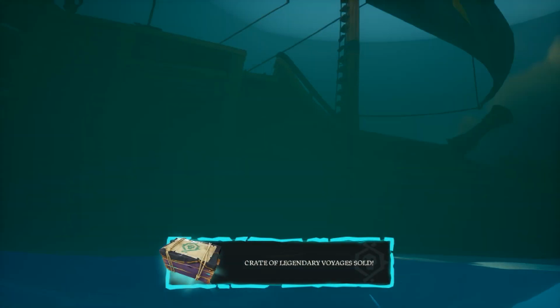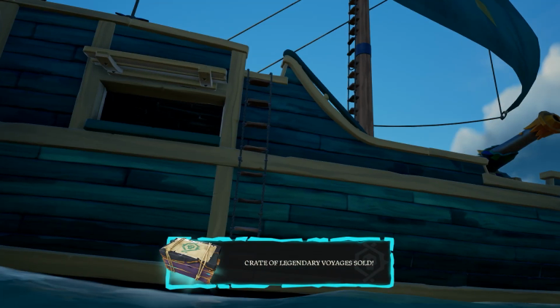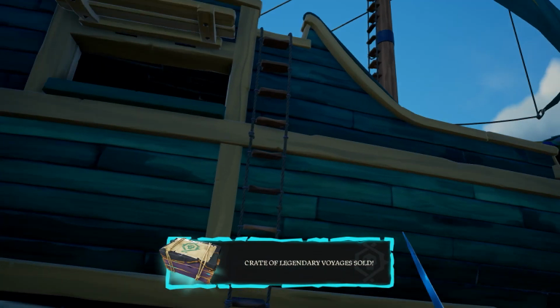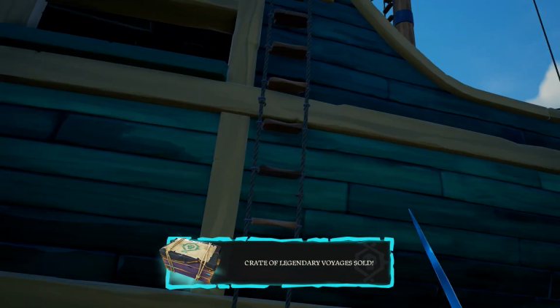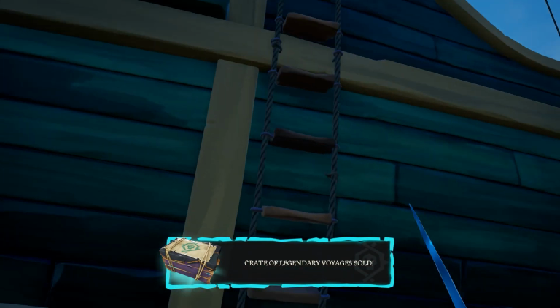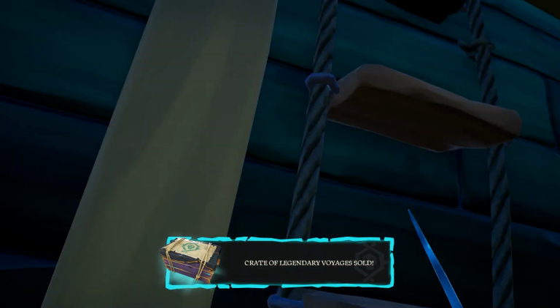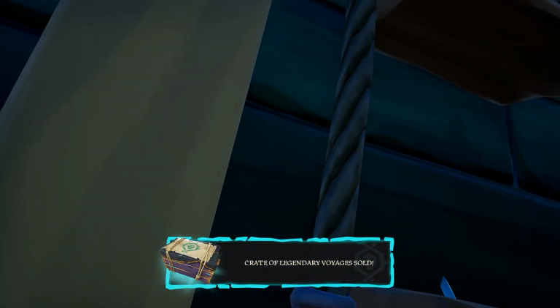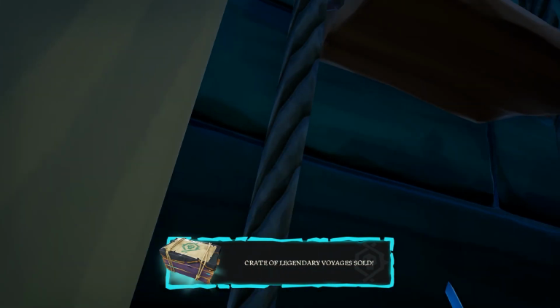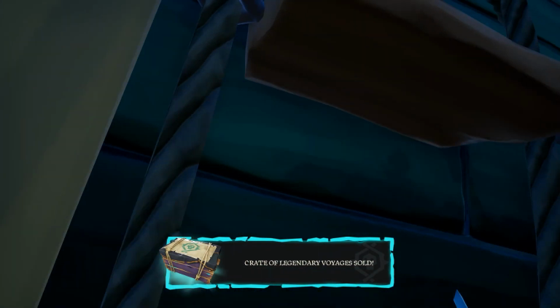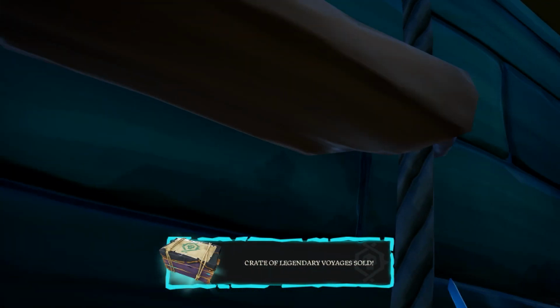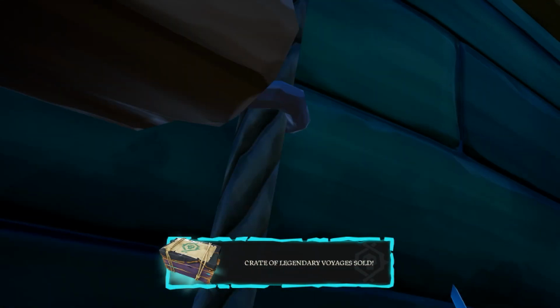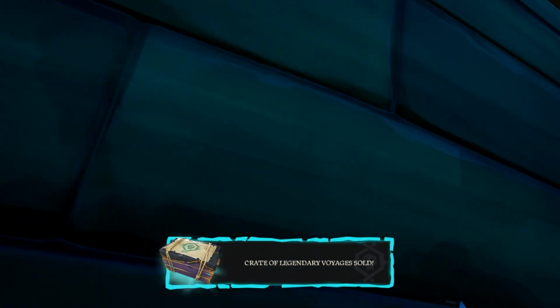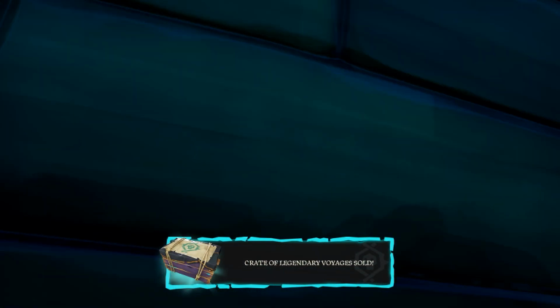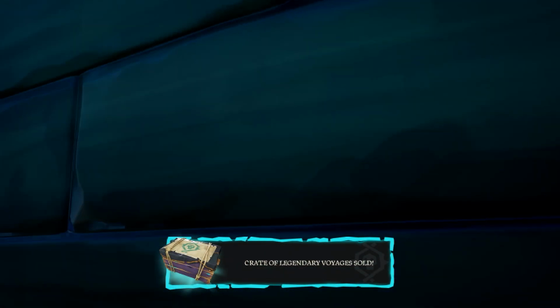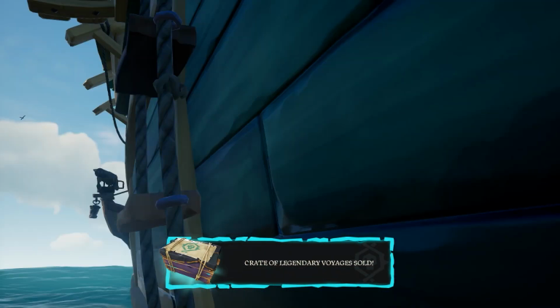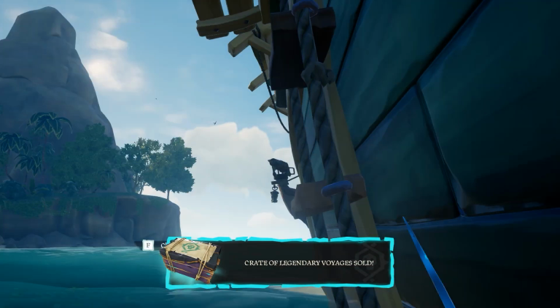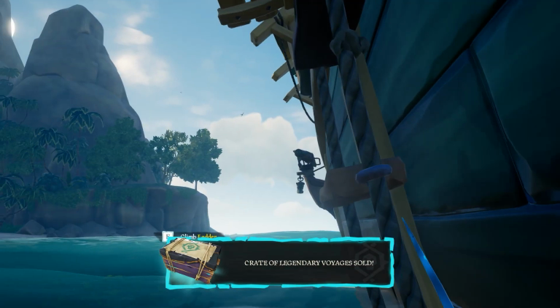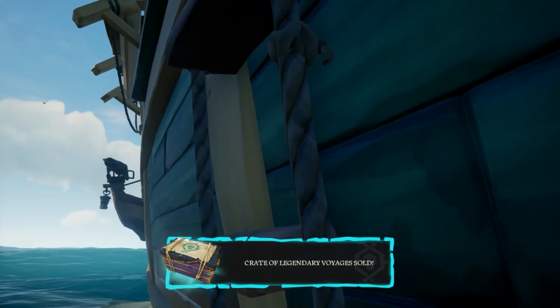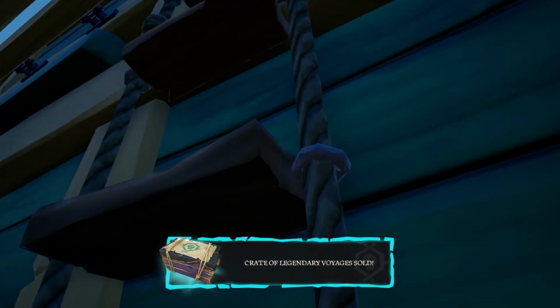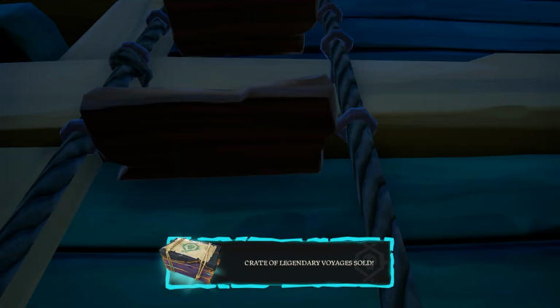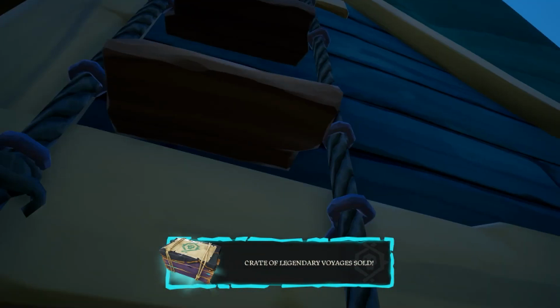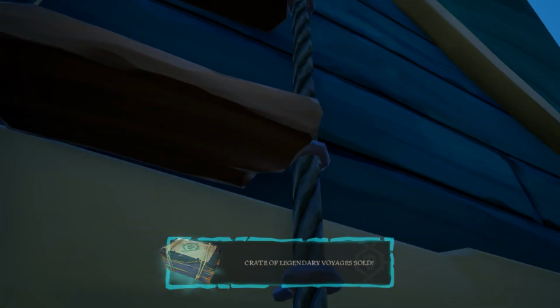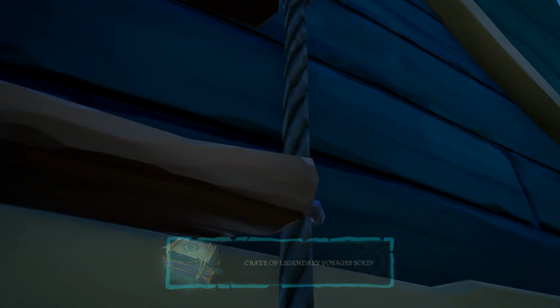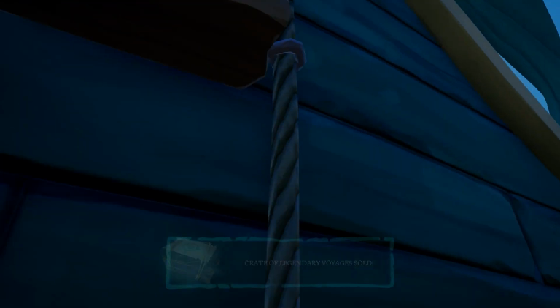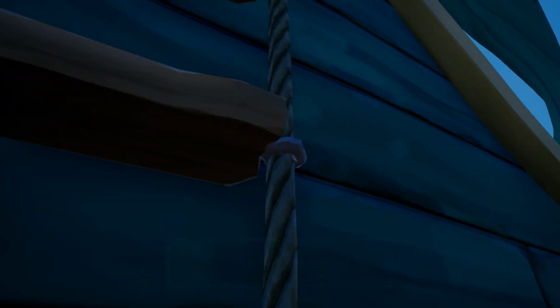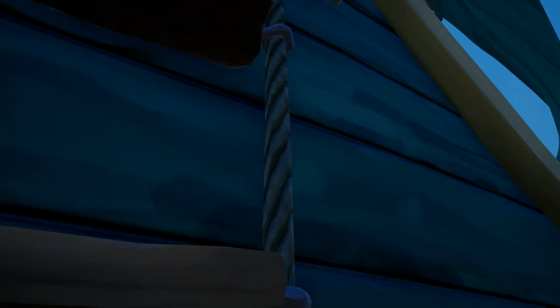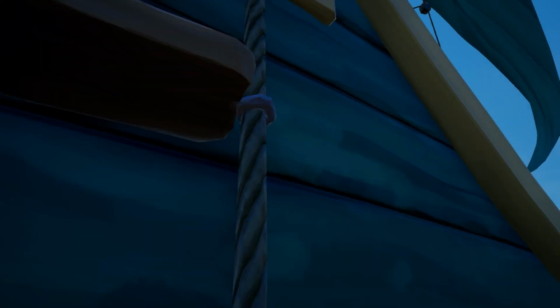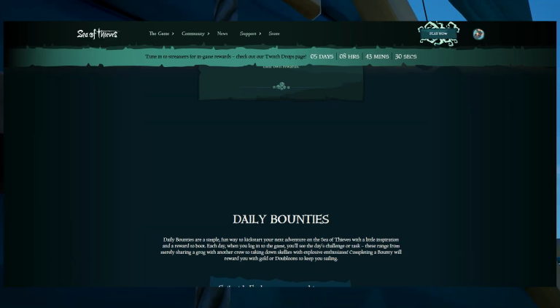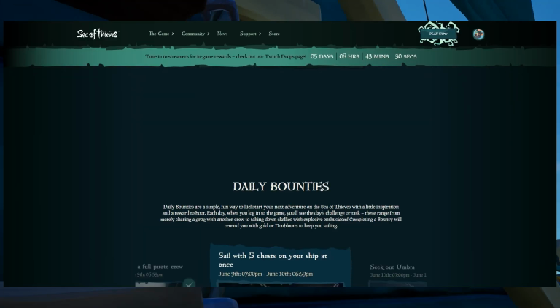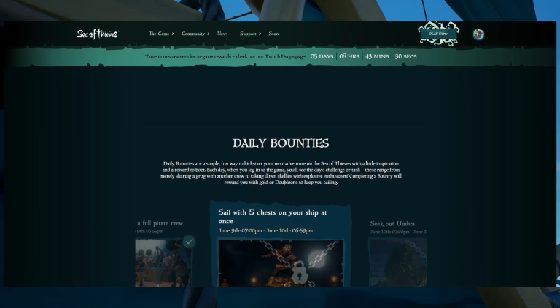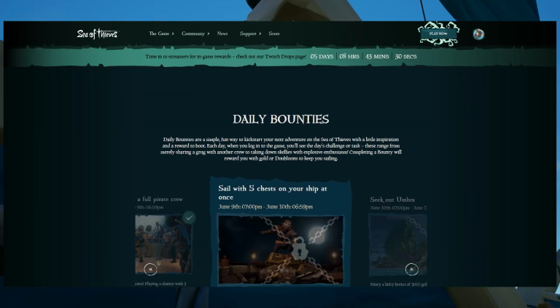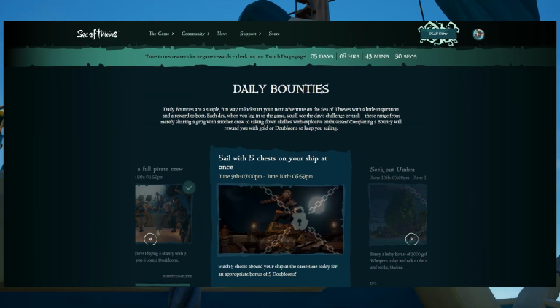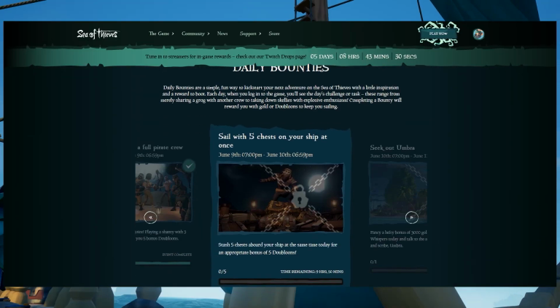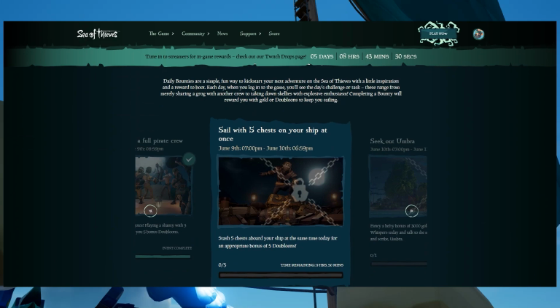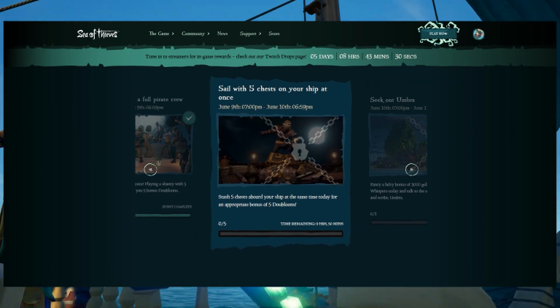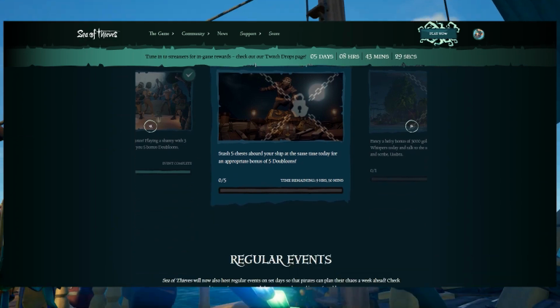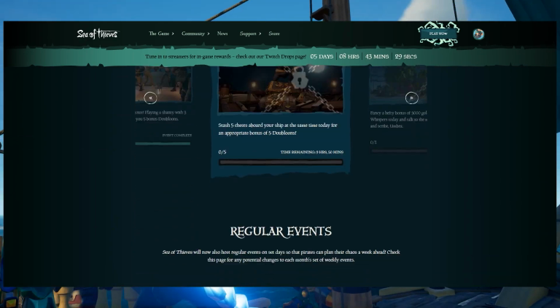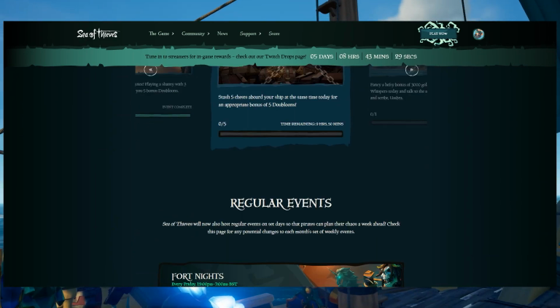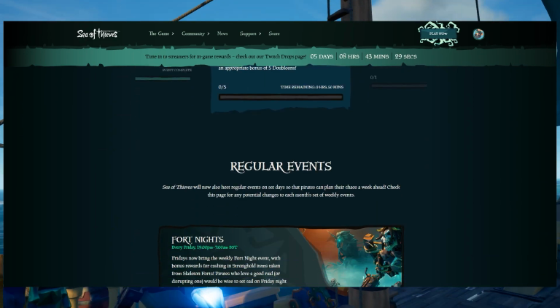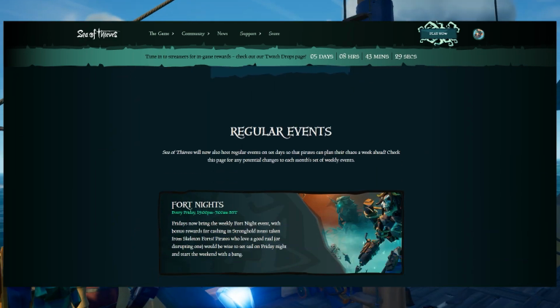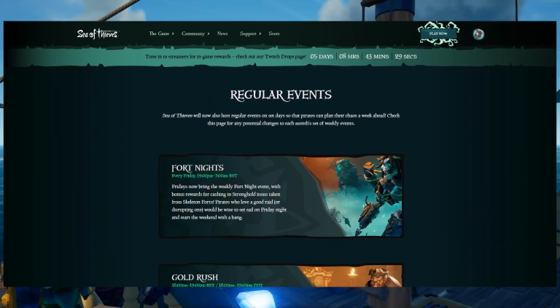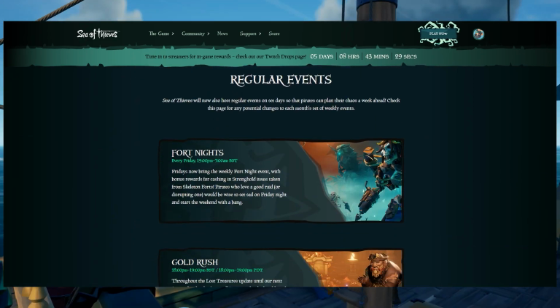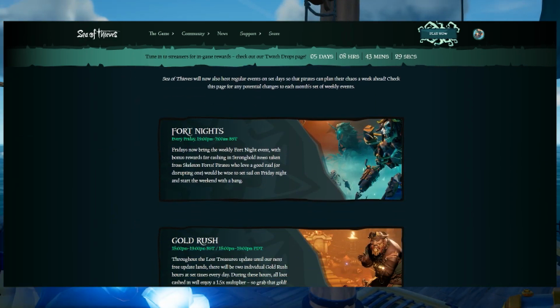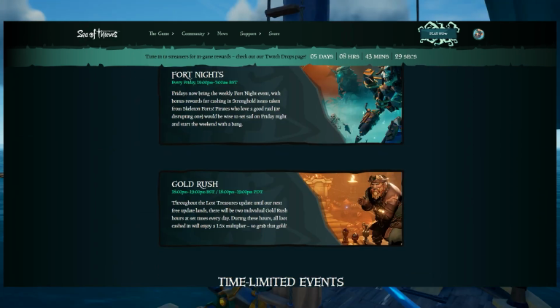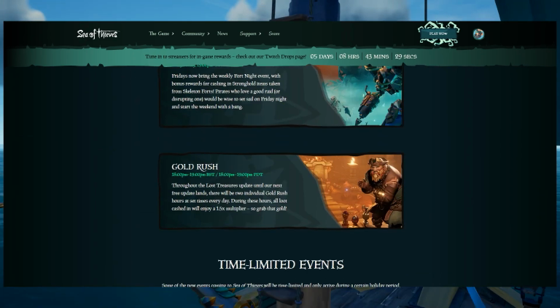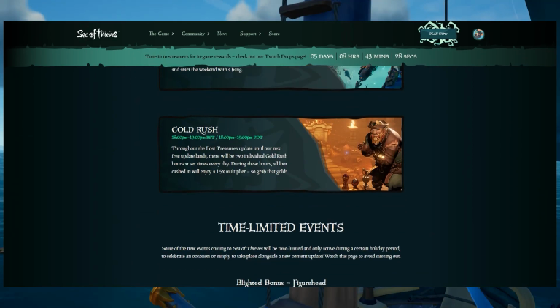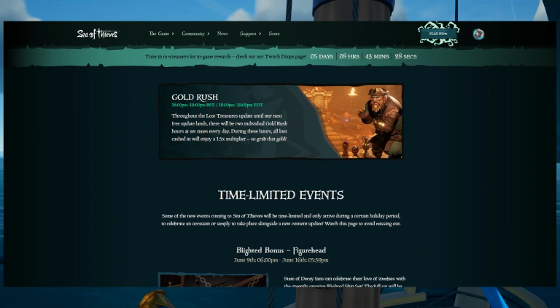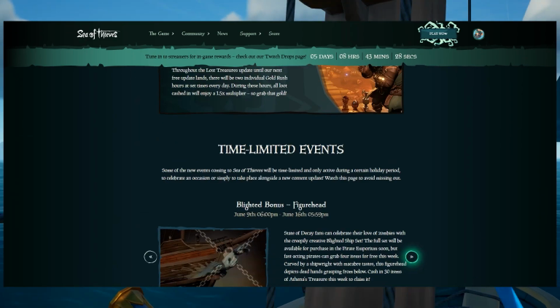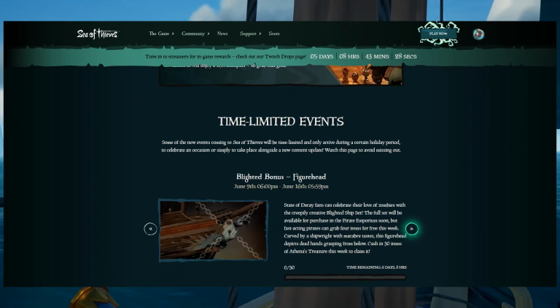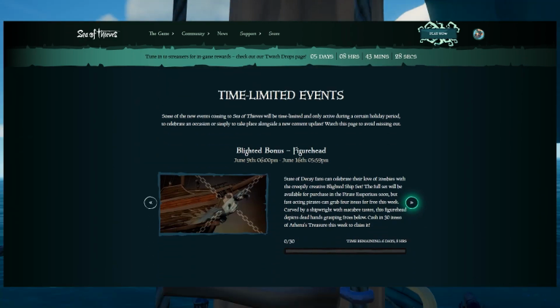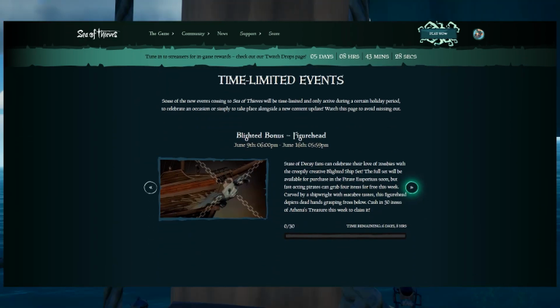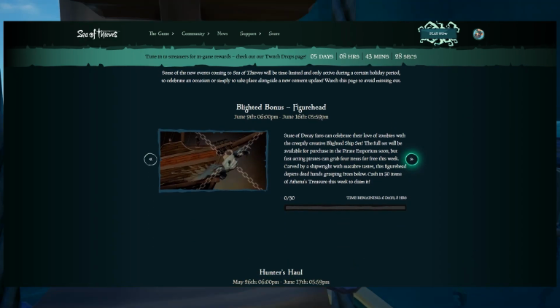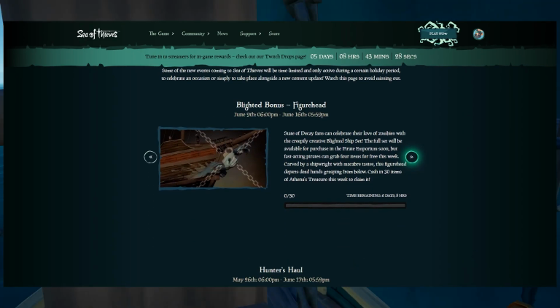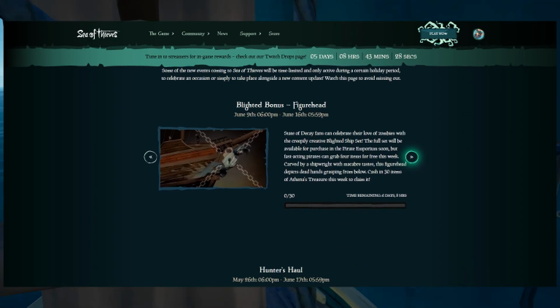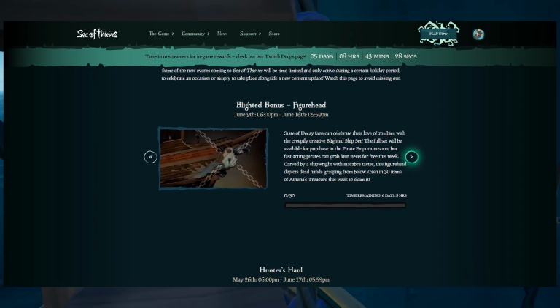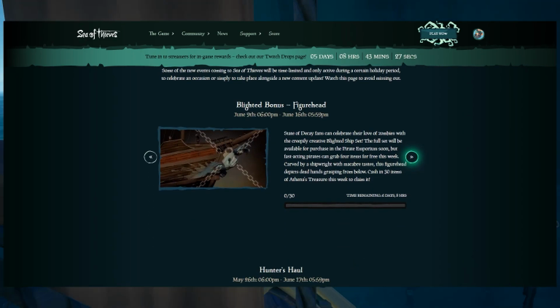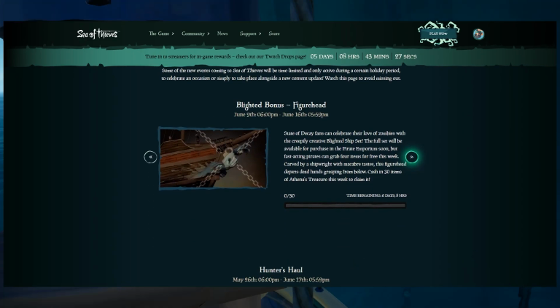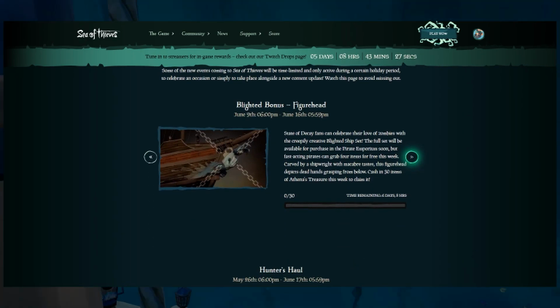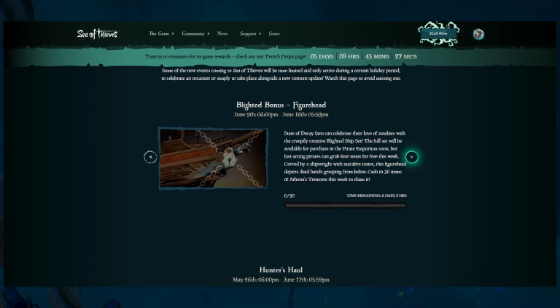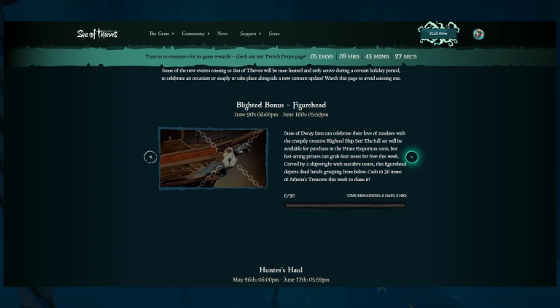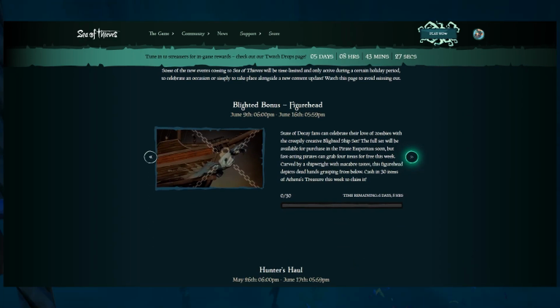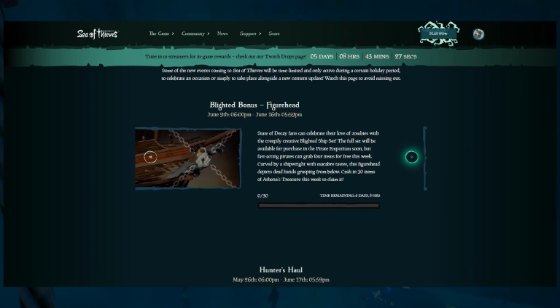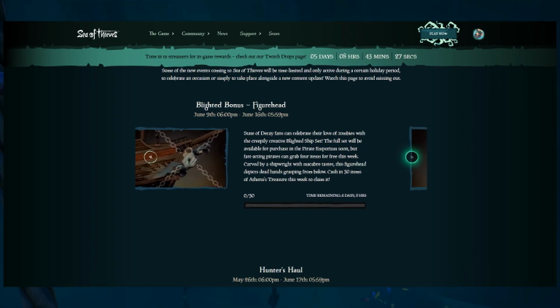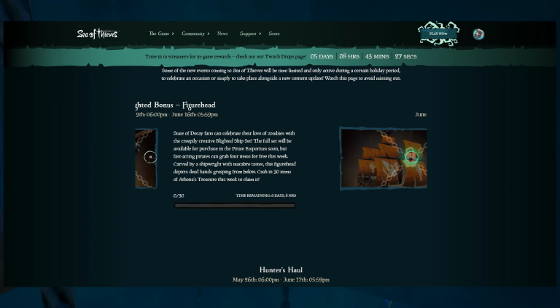To track your progress, go to the top link in the description, which will be the Event Hub. Scroll down to time-limited events and it's right there.